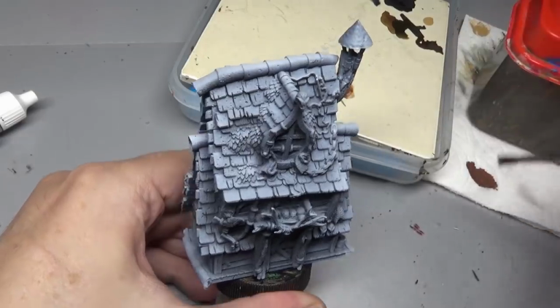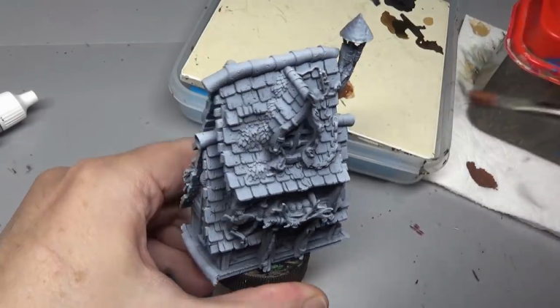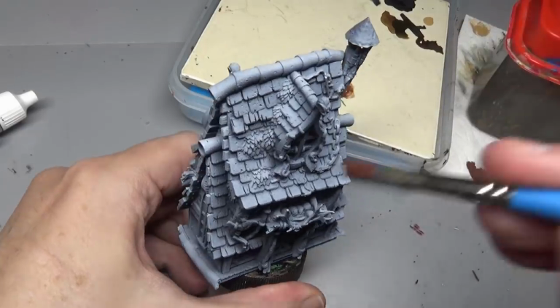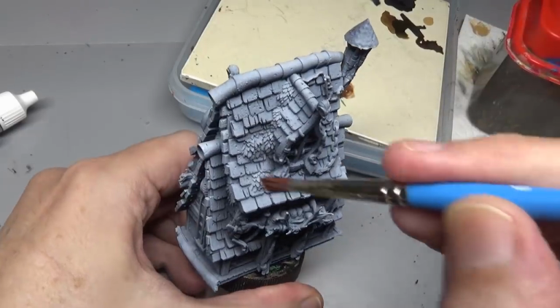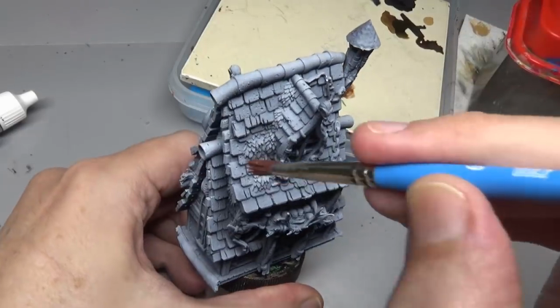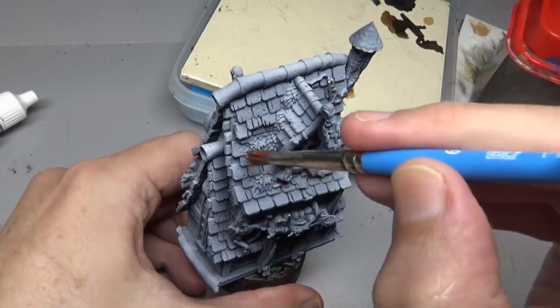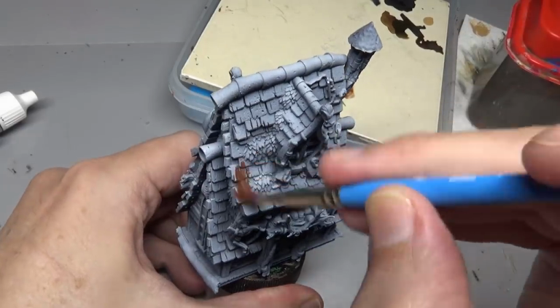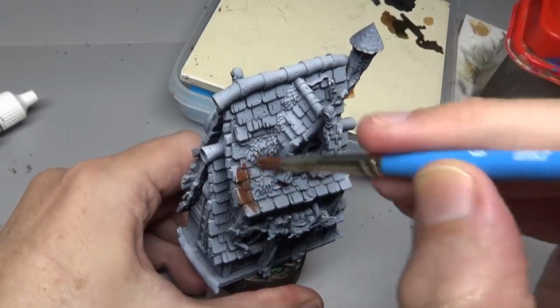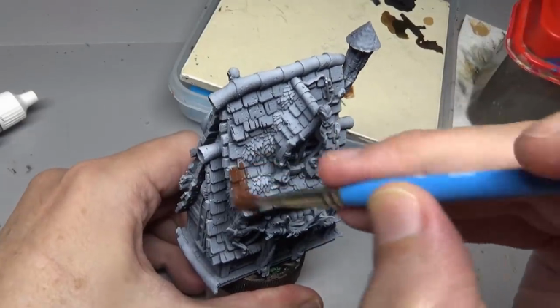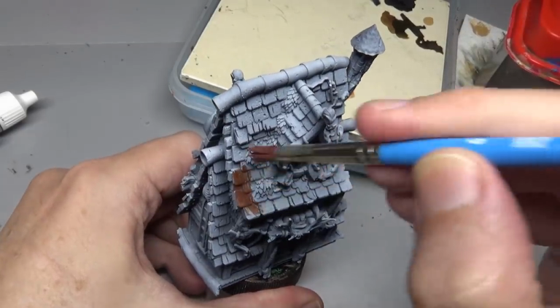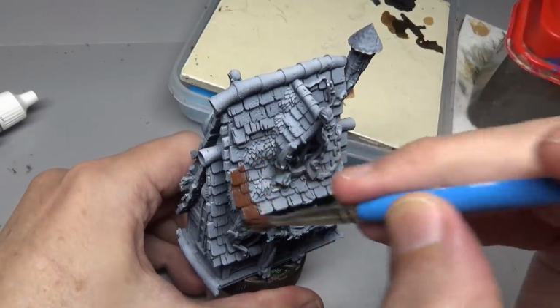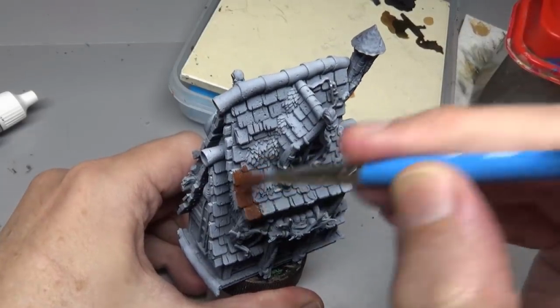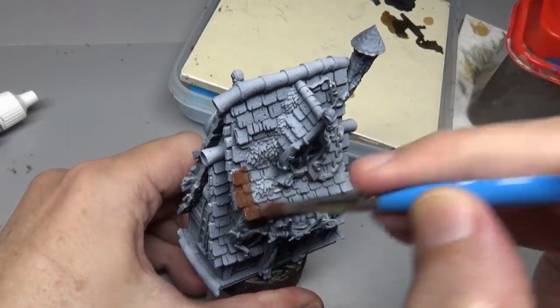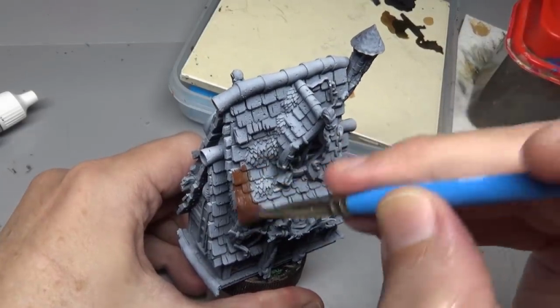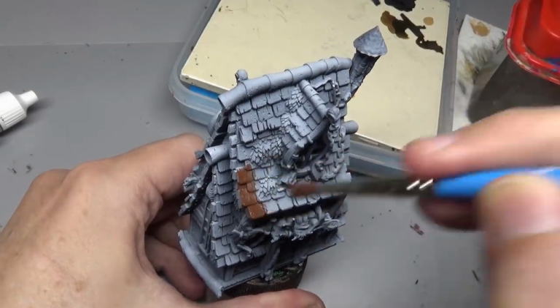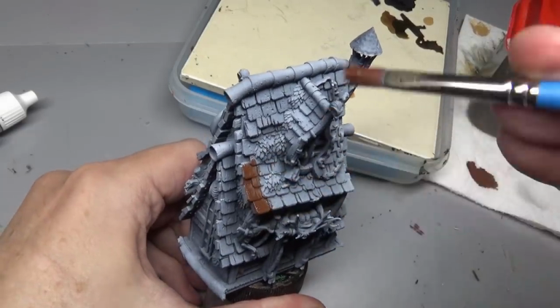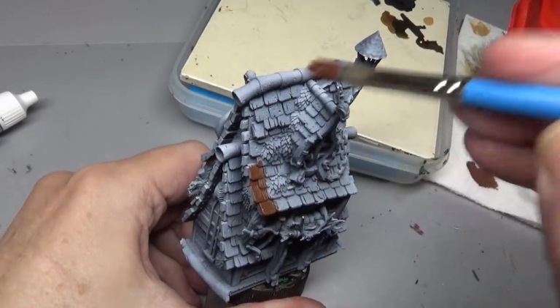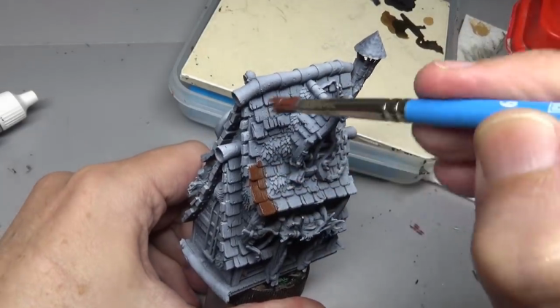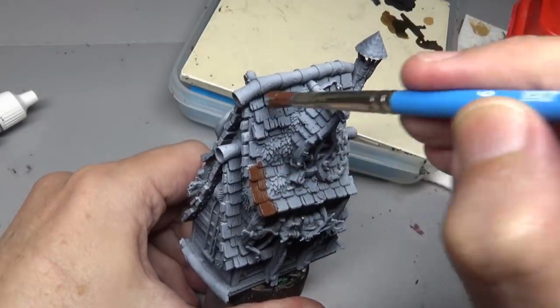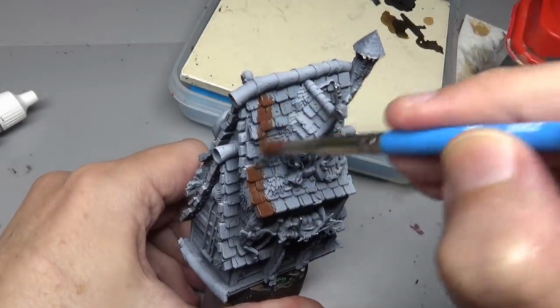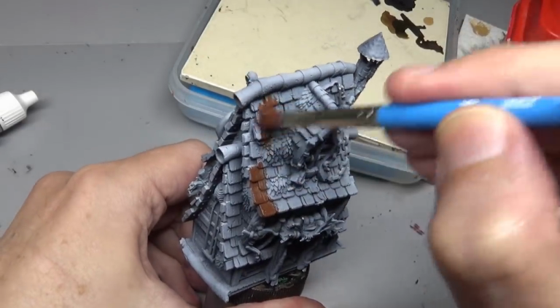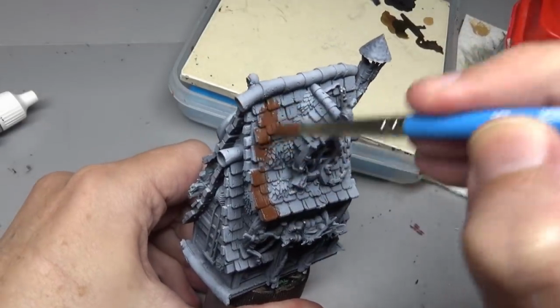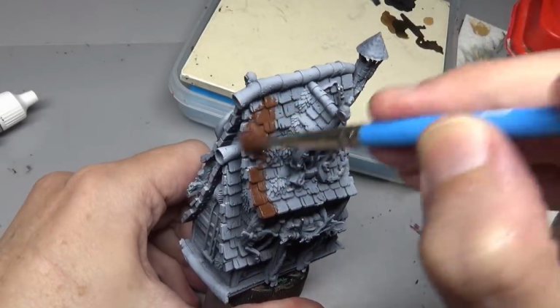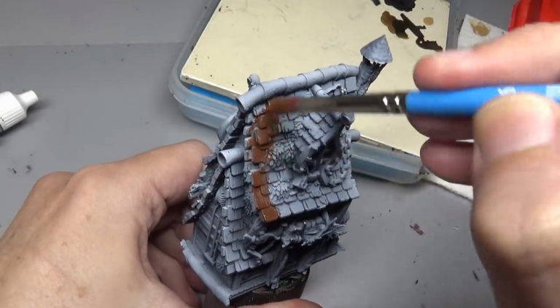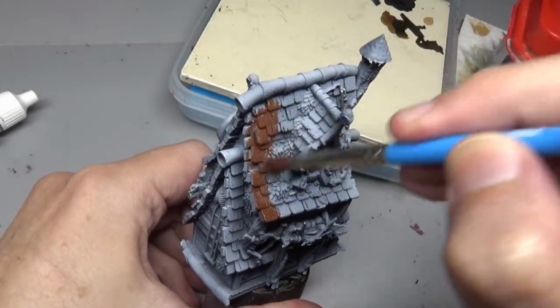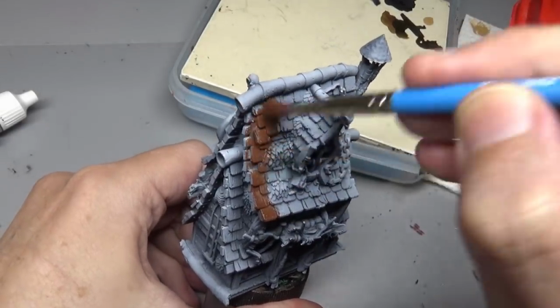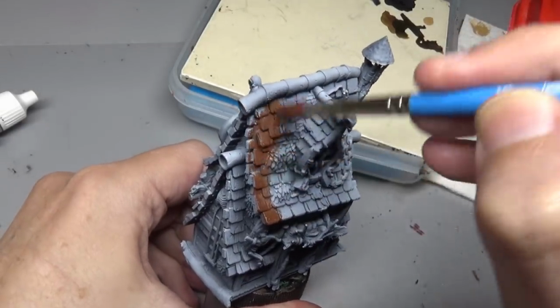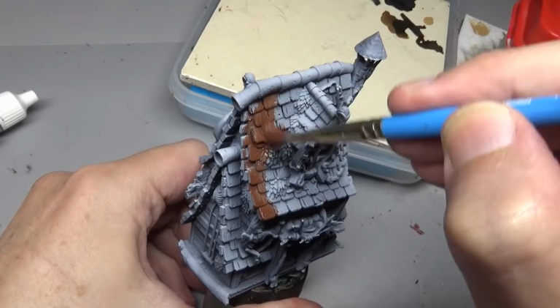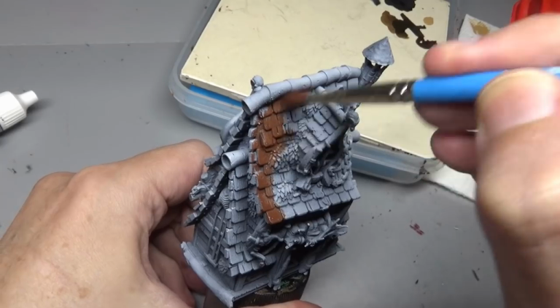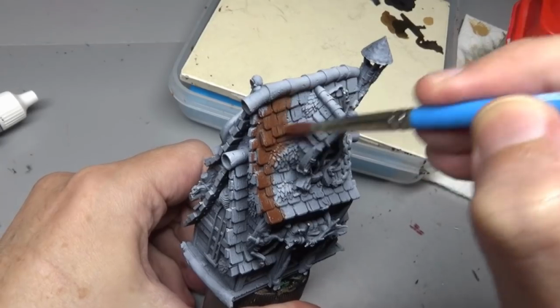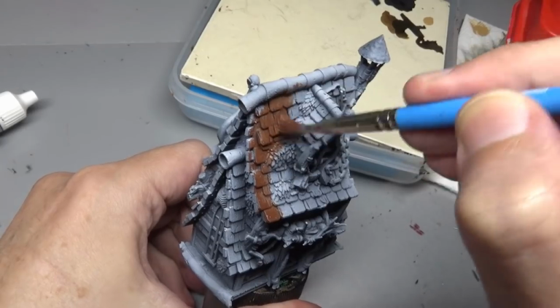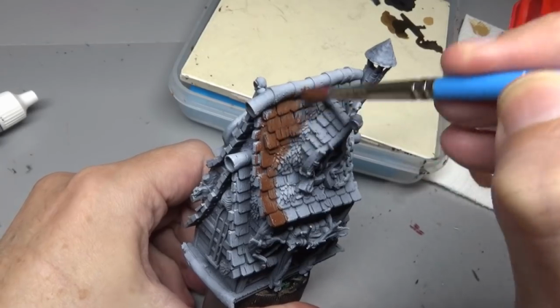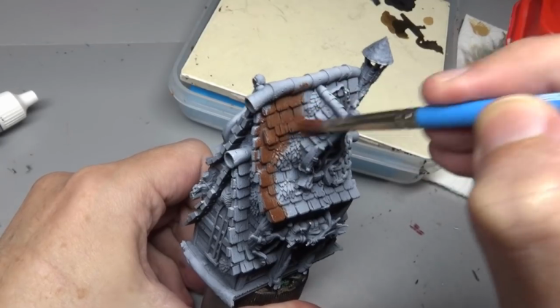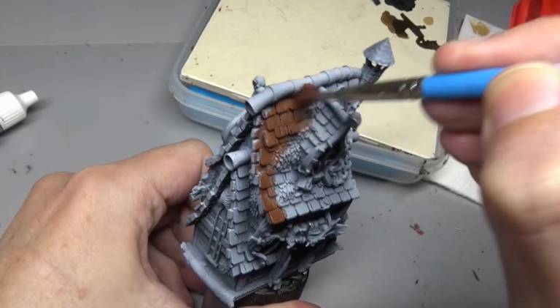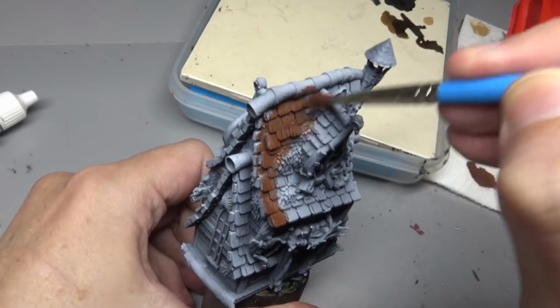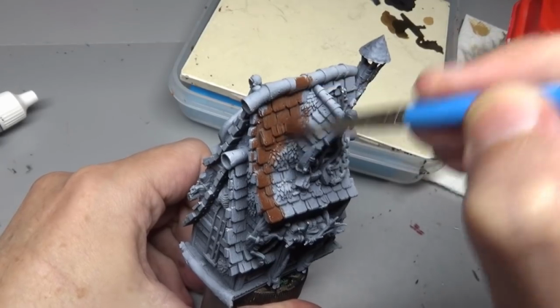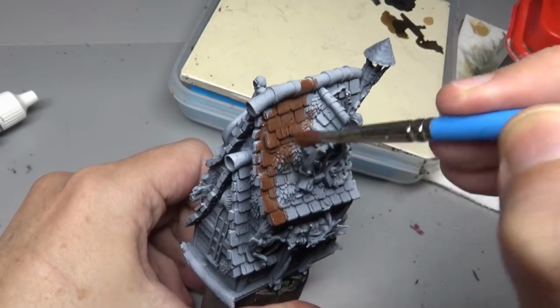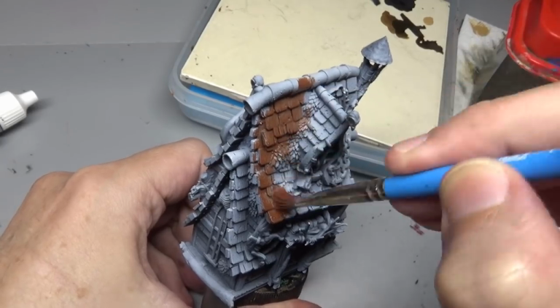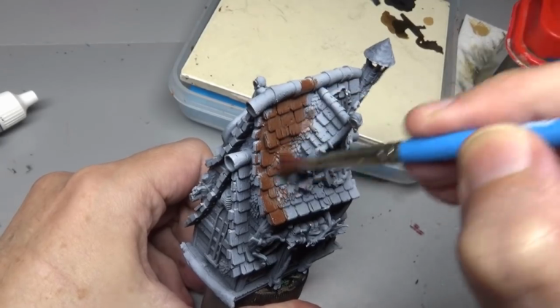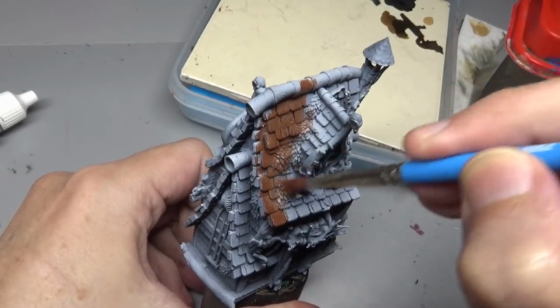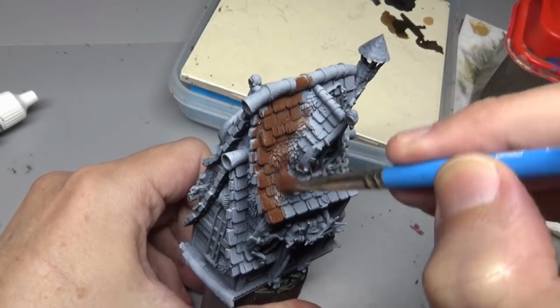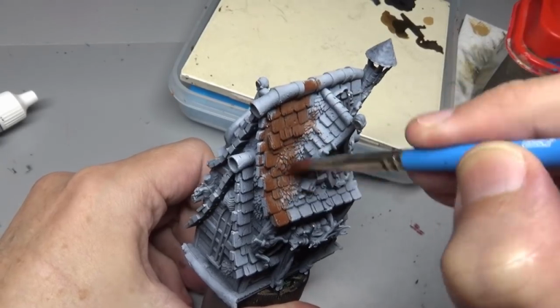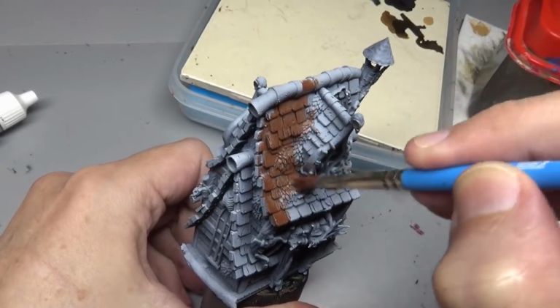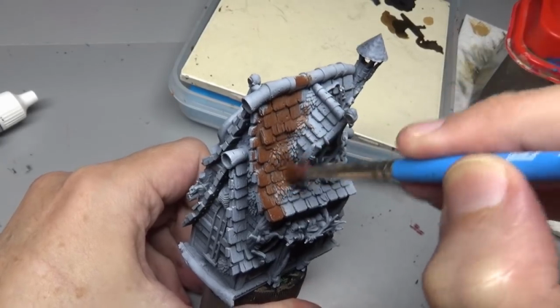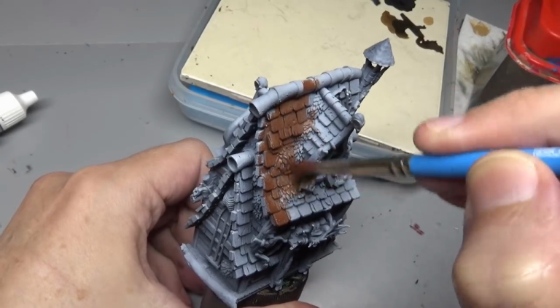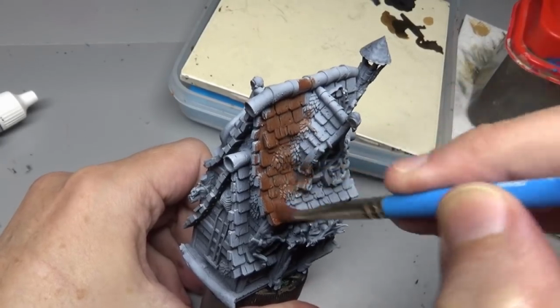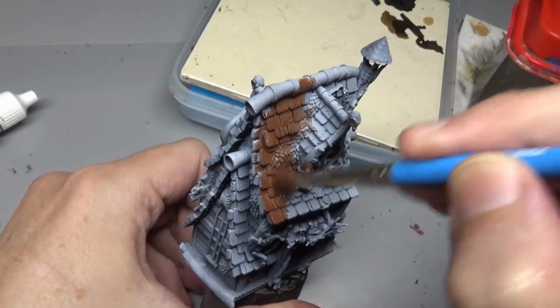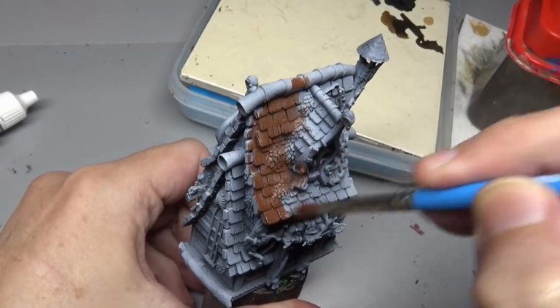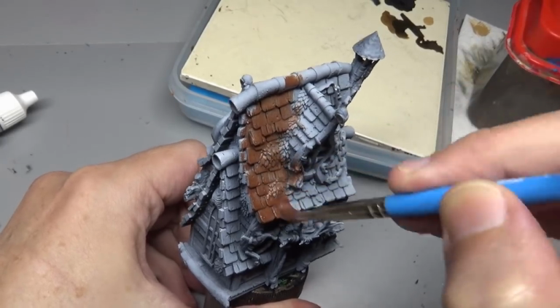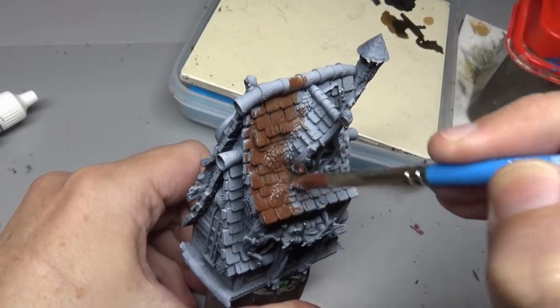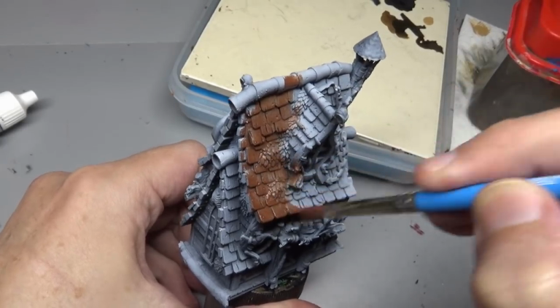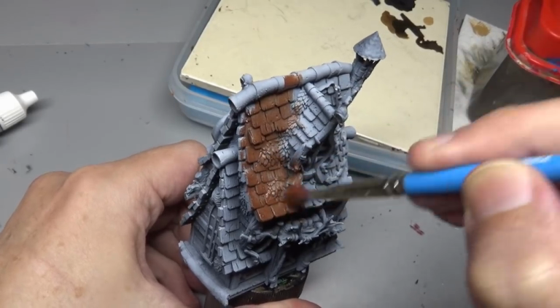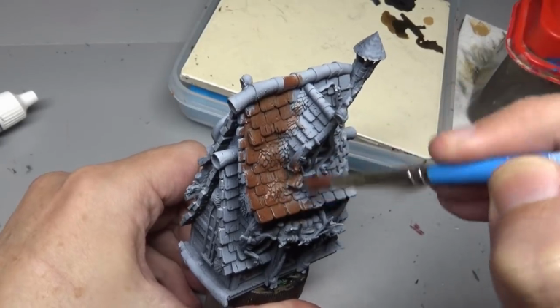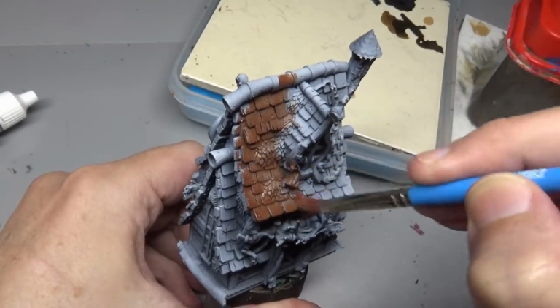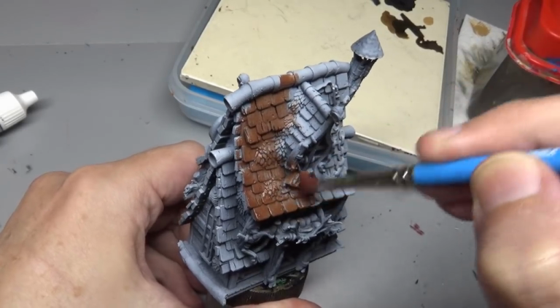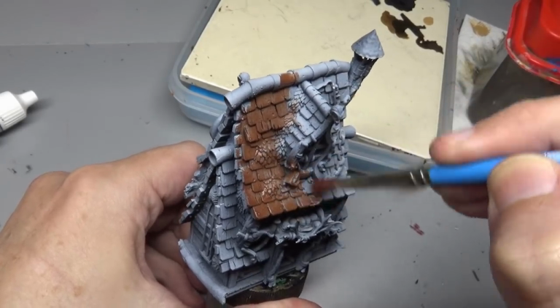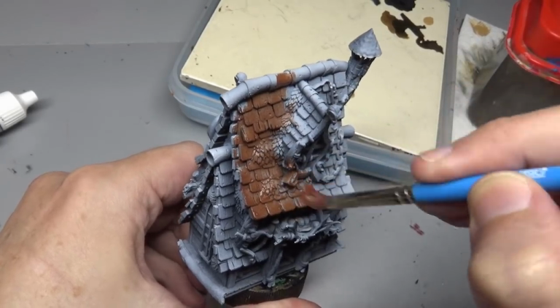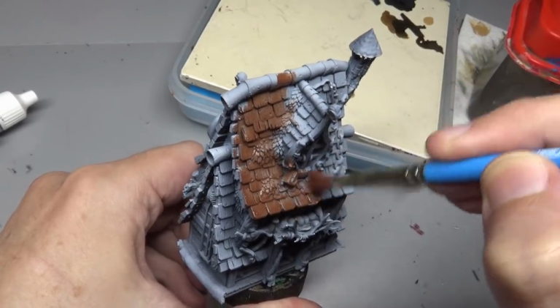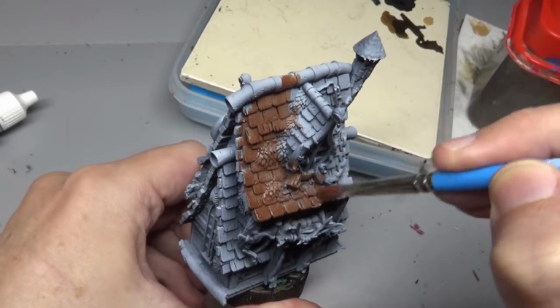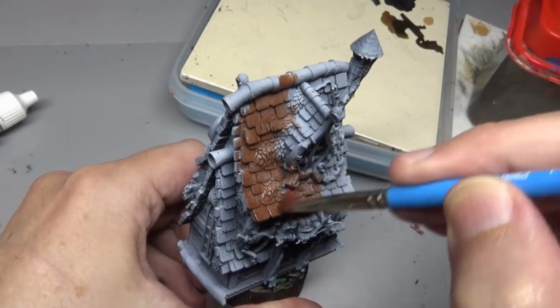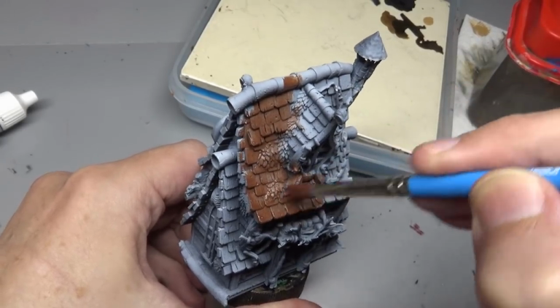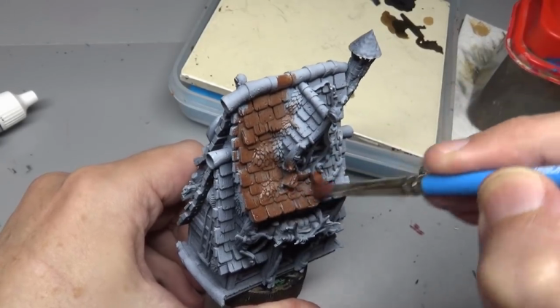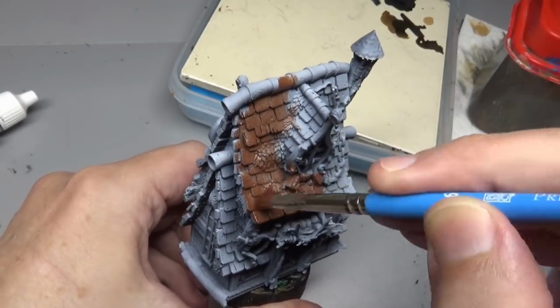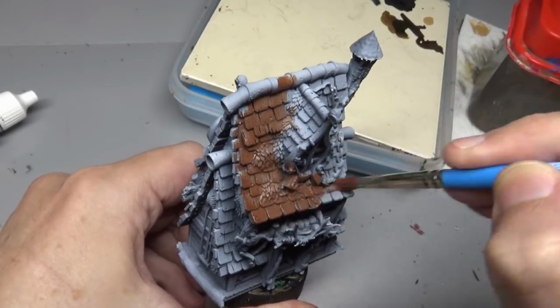Welcome back everybody. Today we are going to be painting up a terrain piece and a miniature.